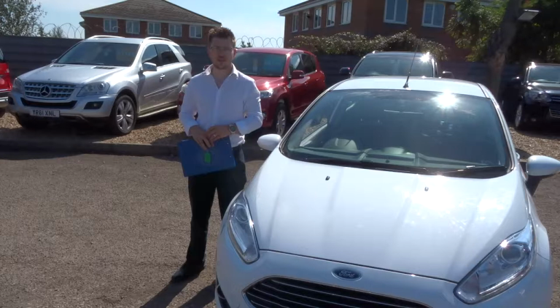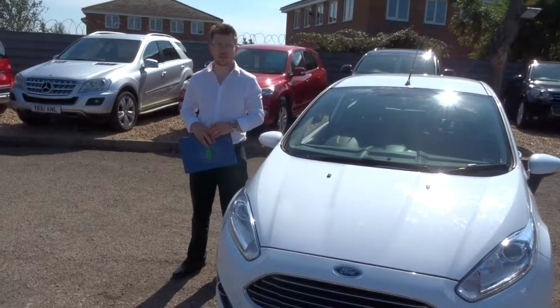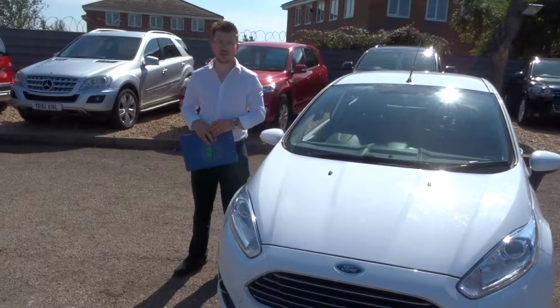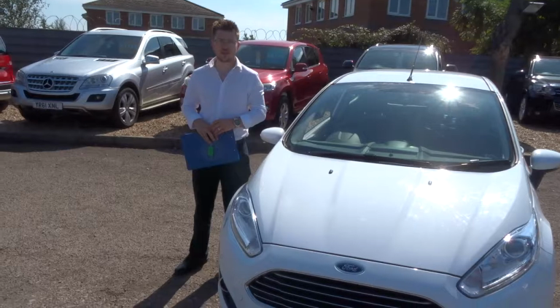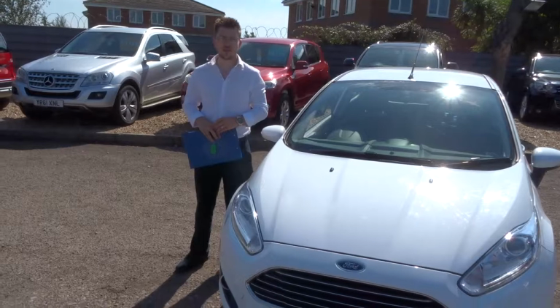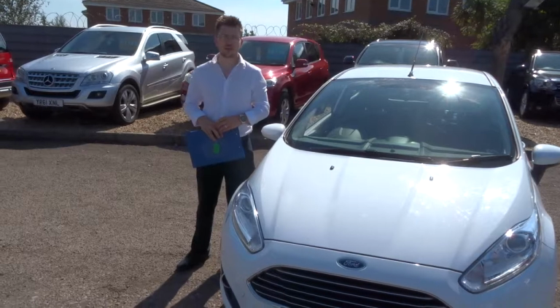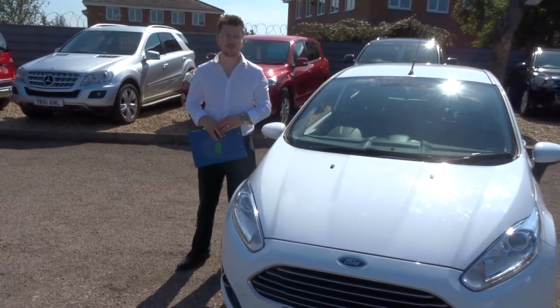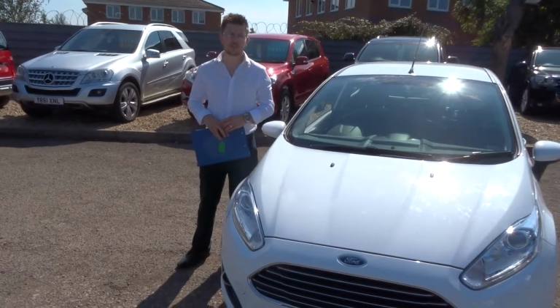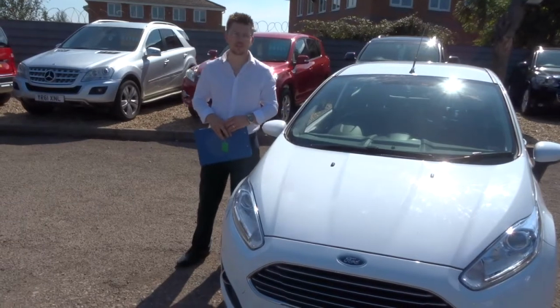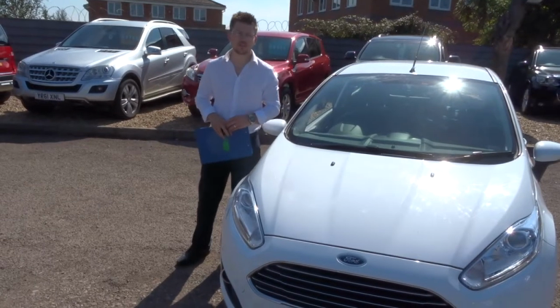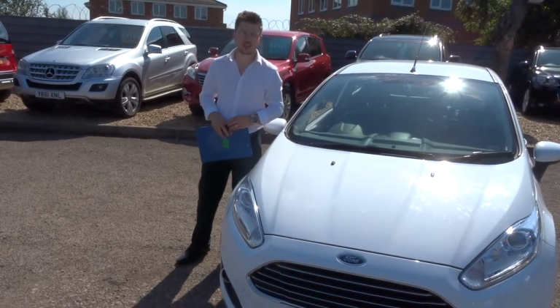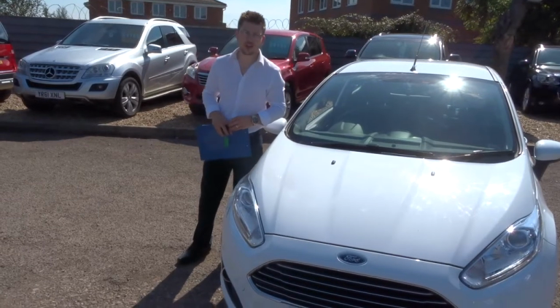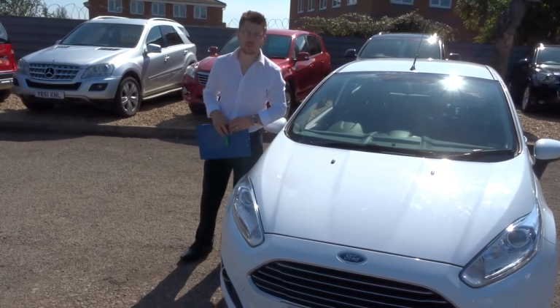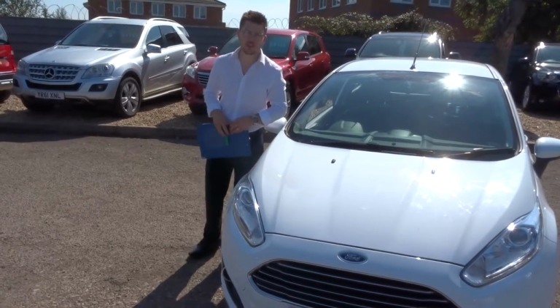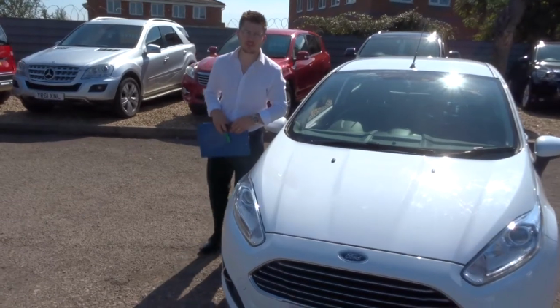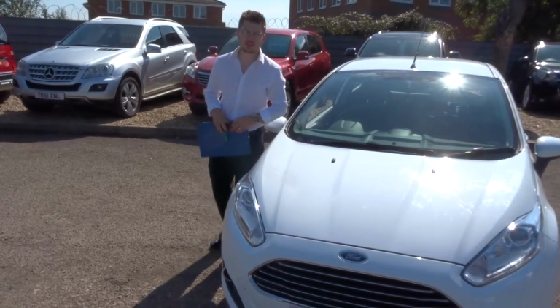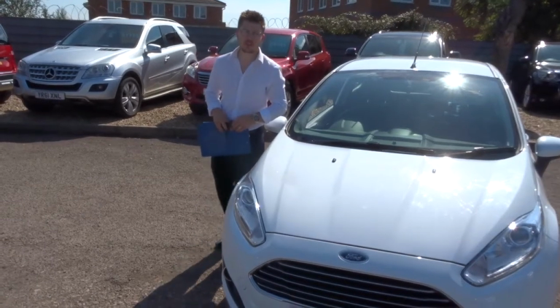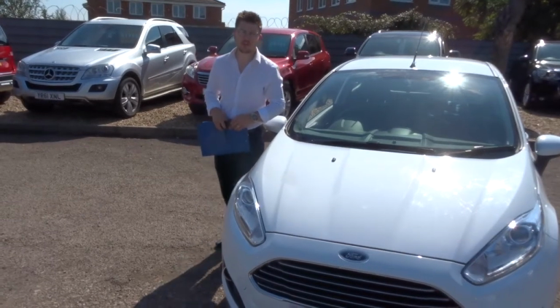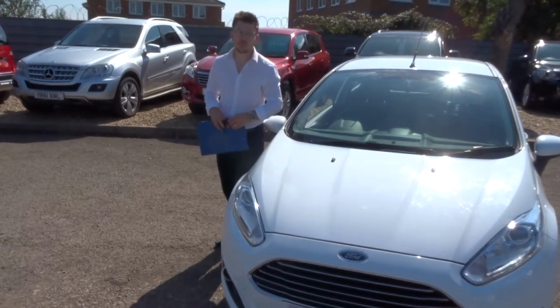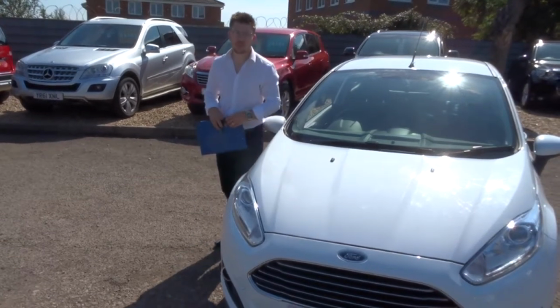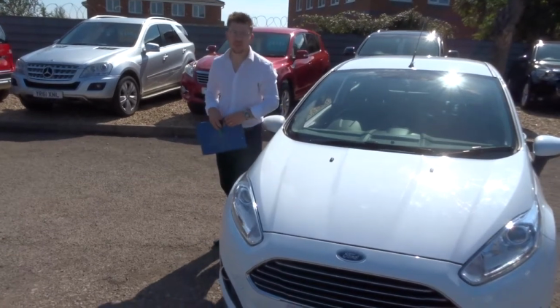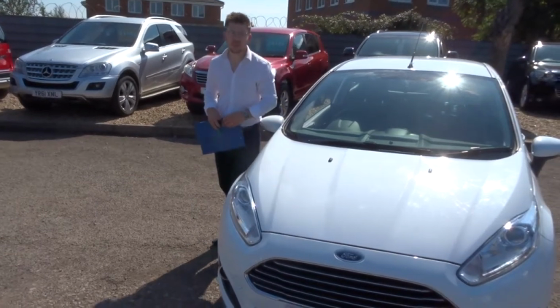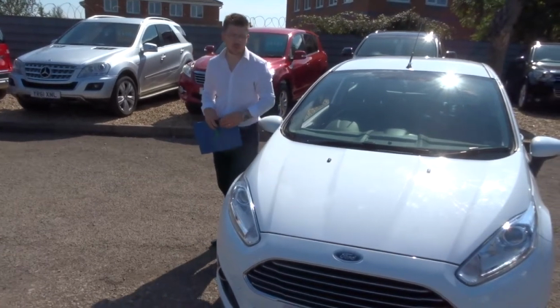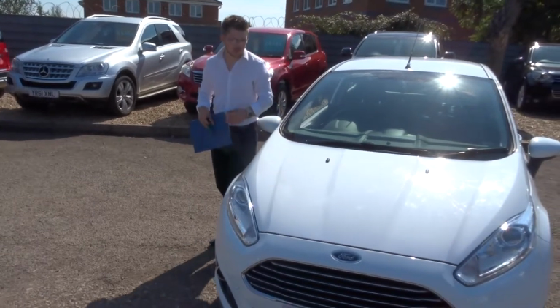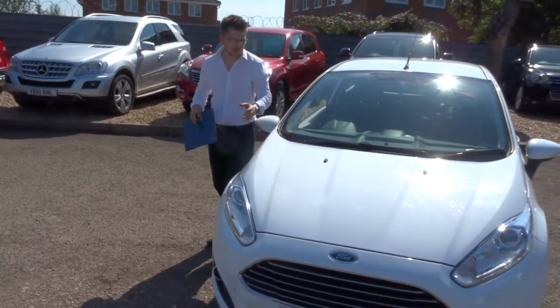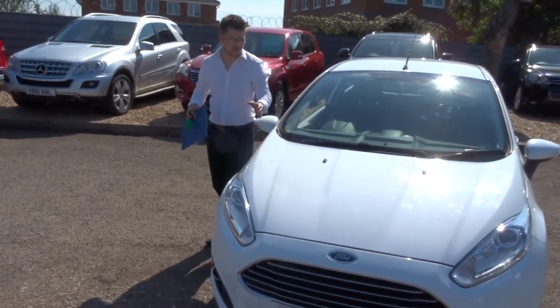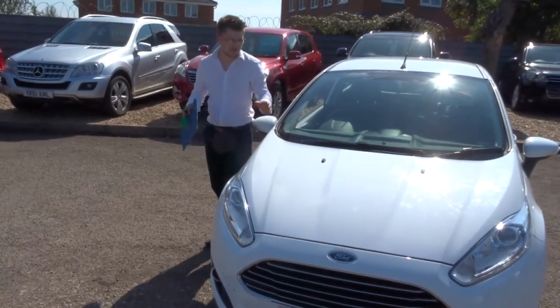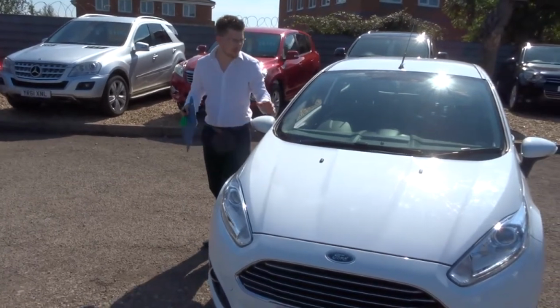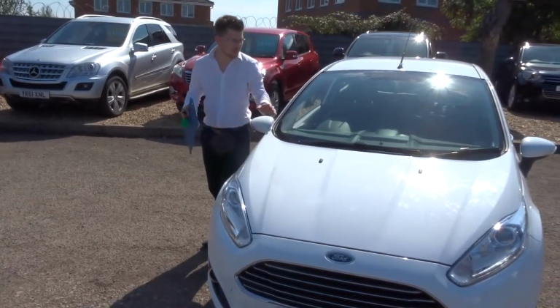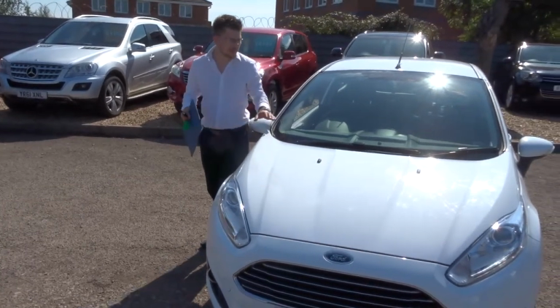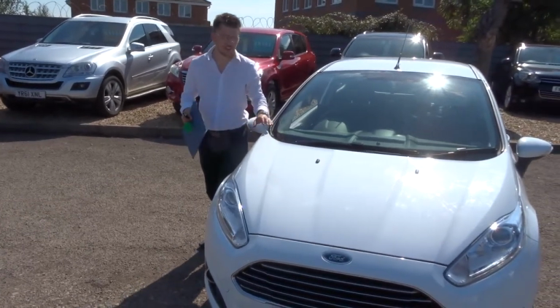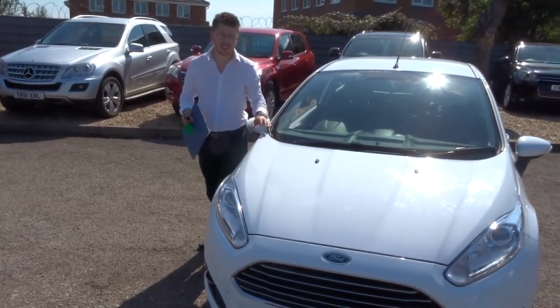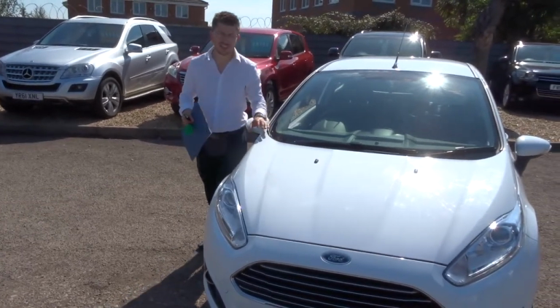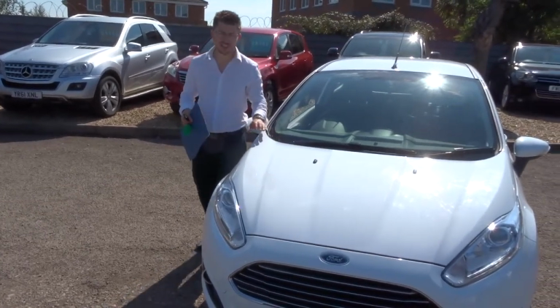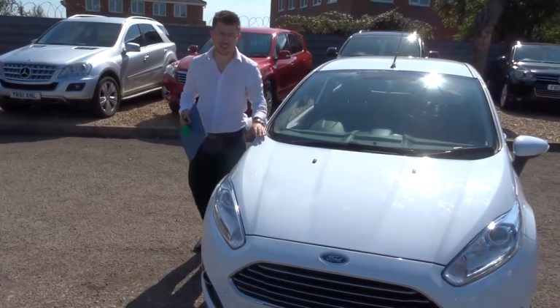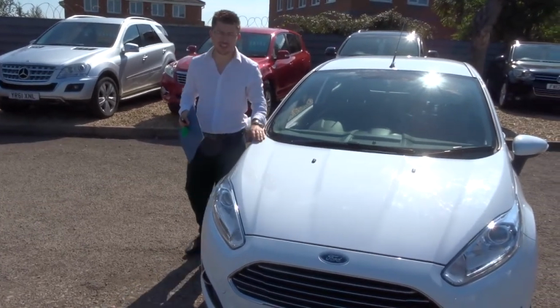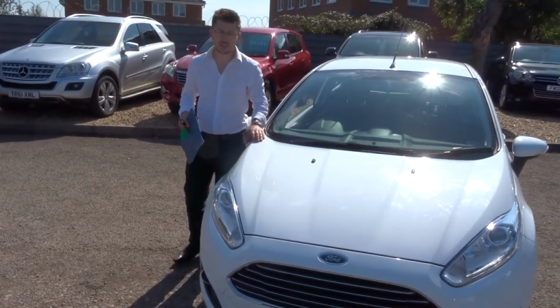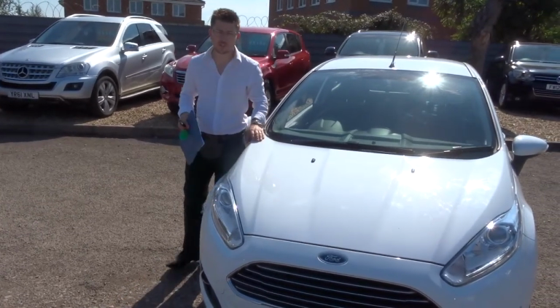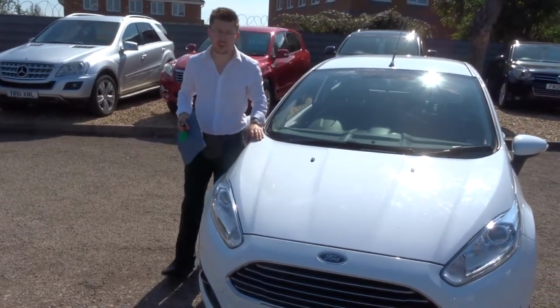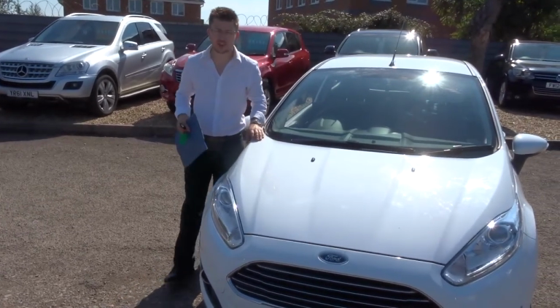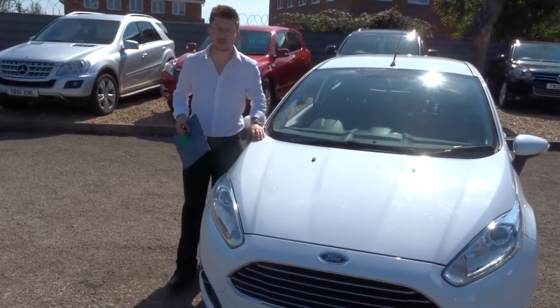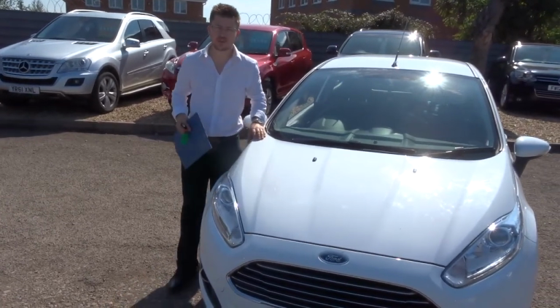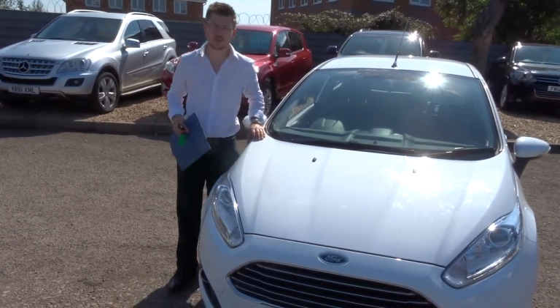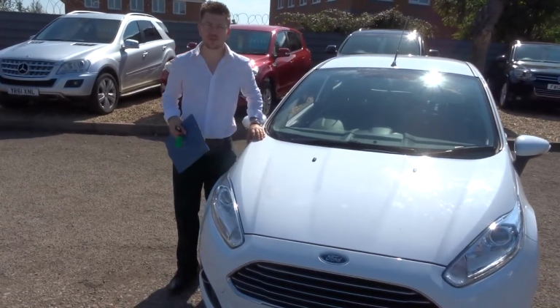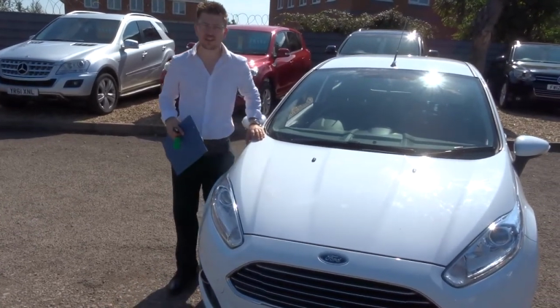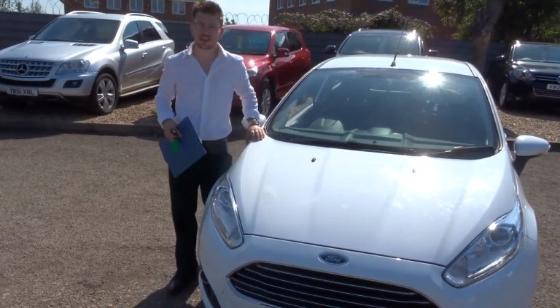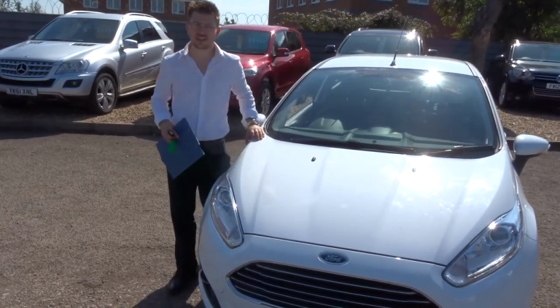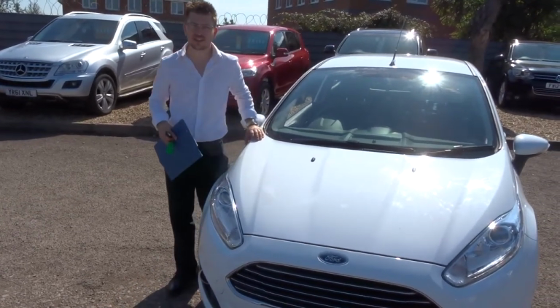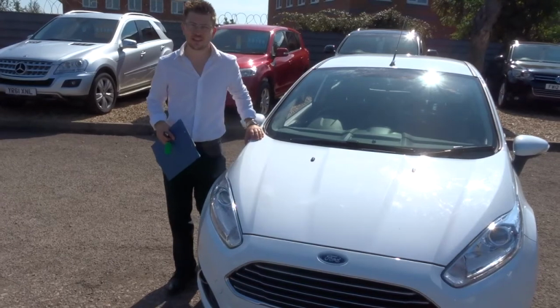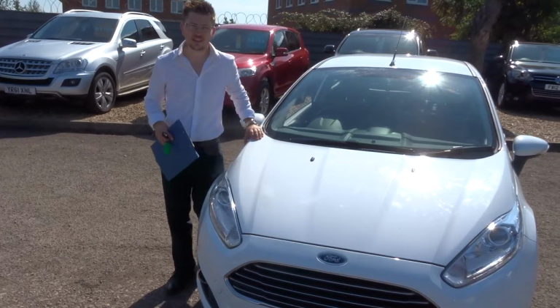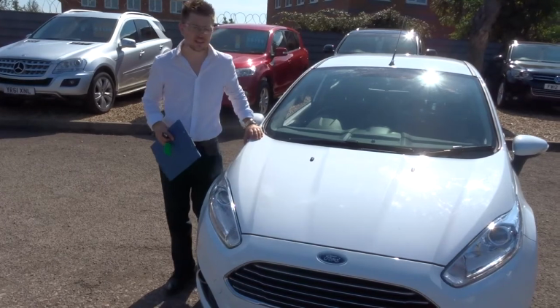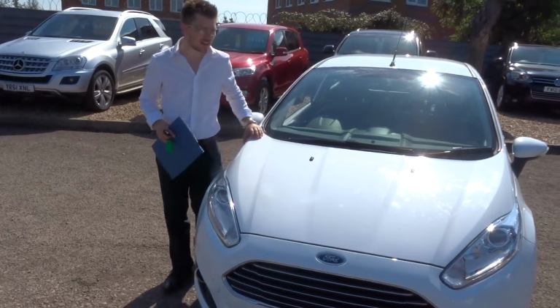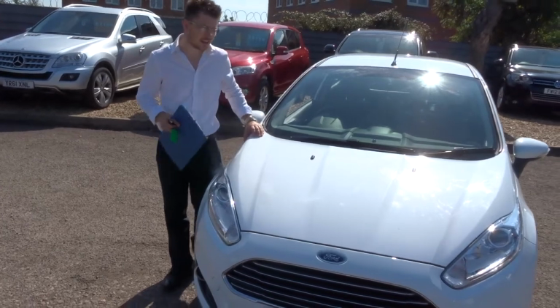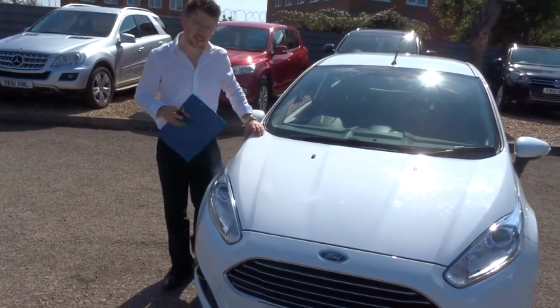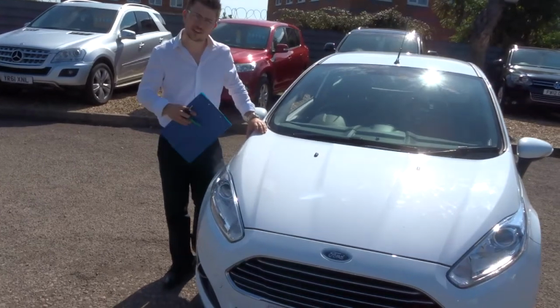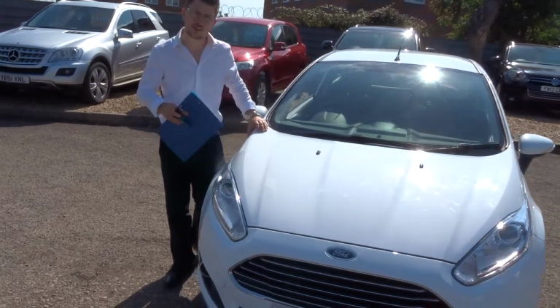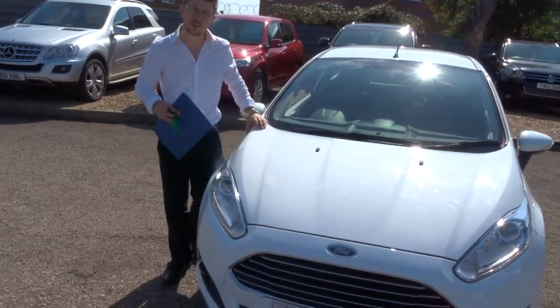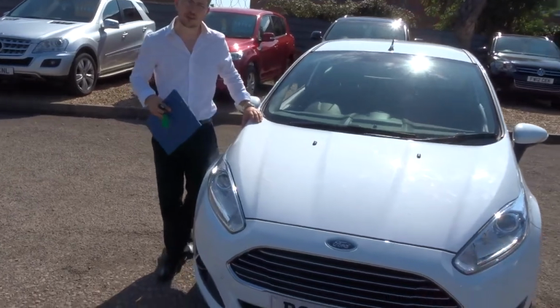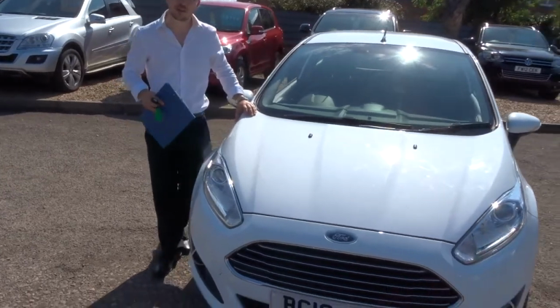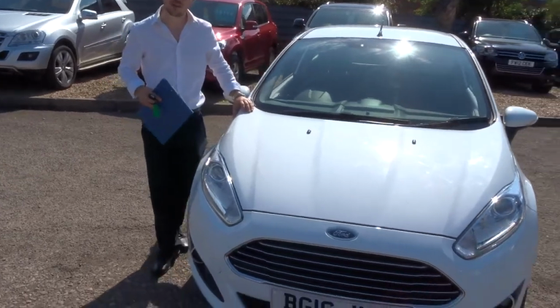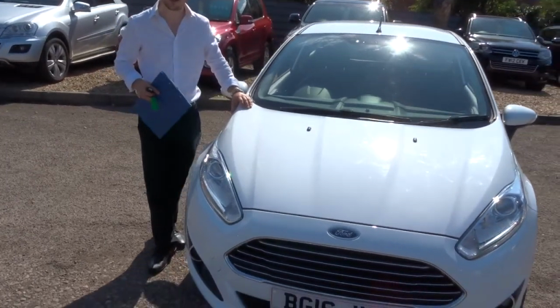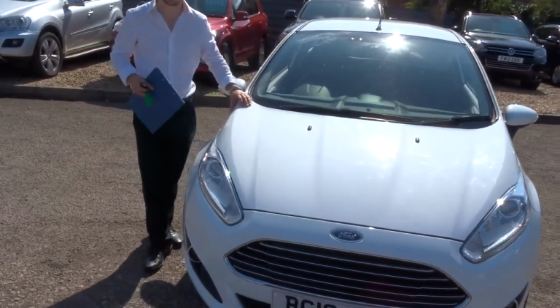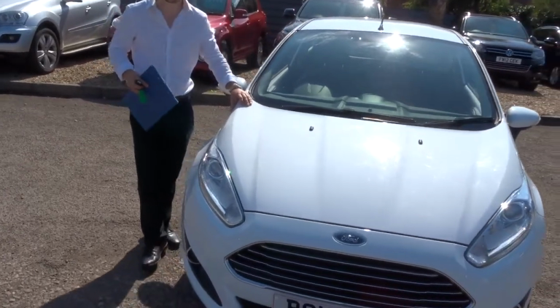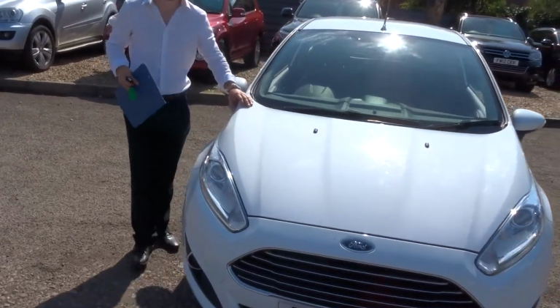Welcome to Country Car, my name's Tom. Here we have an absolutely stunning white Ford Fiesta. Let's give you a walk around the car.